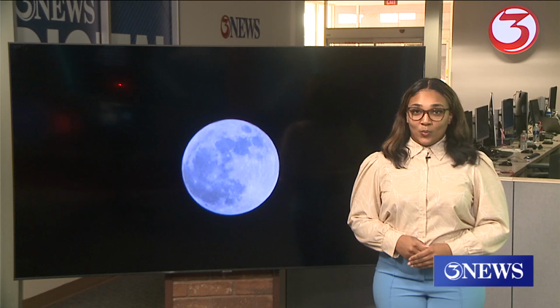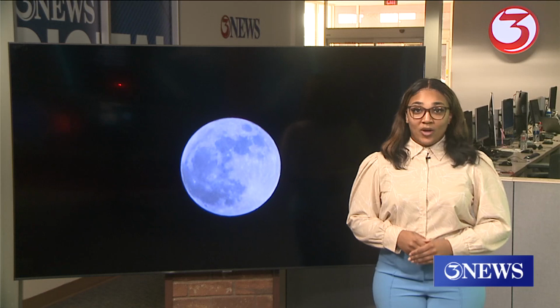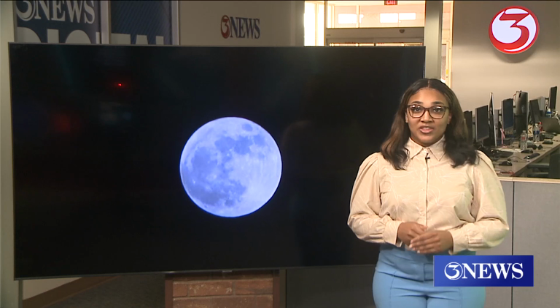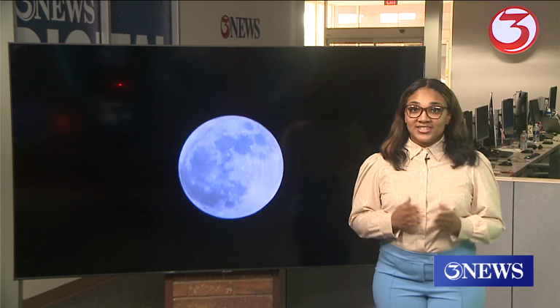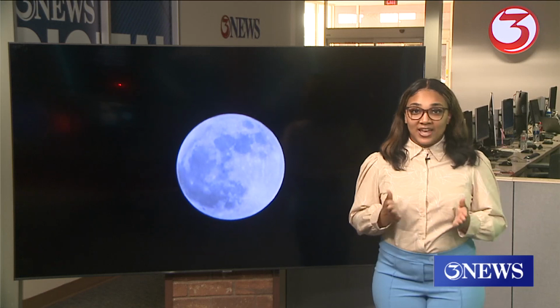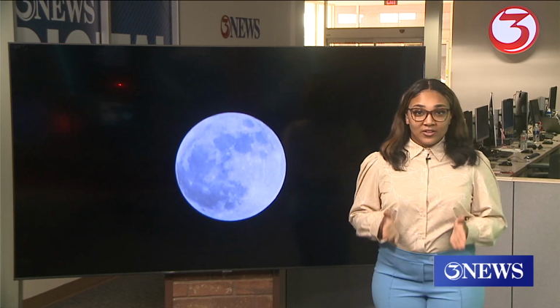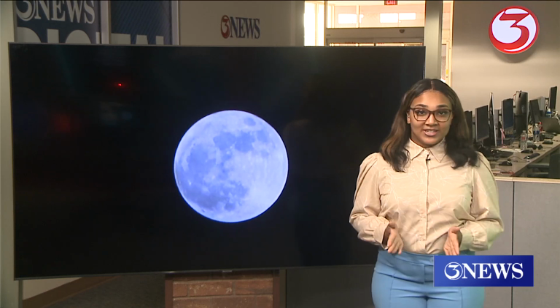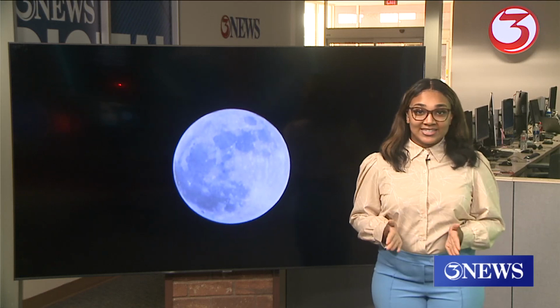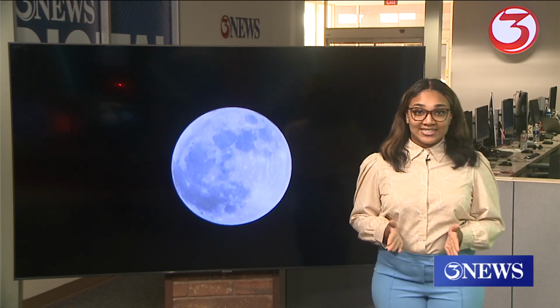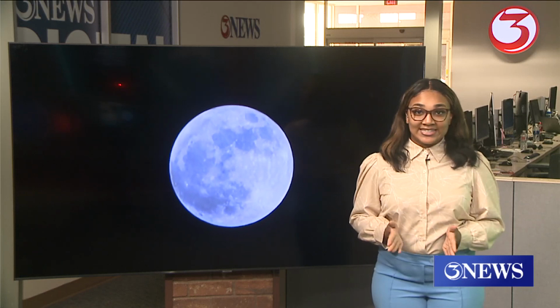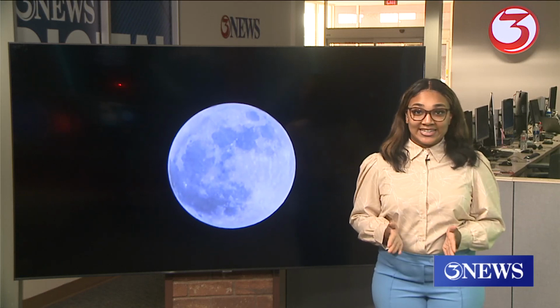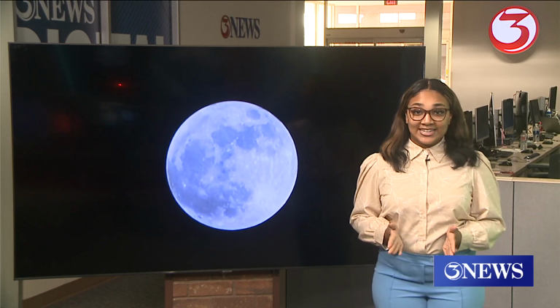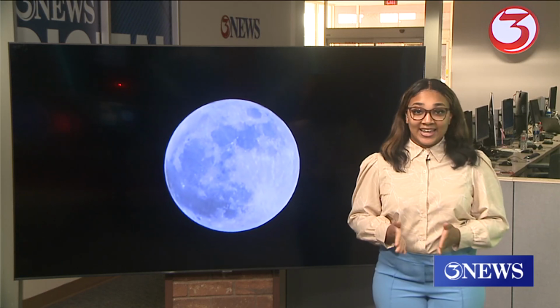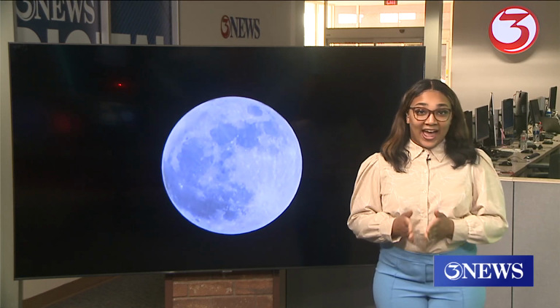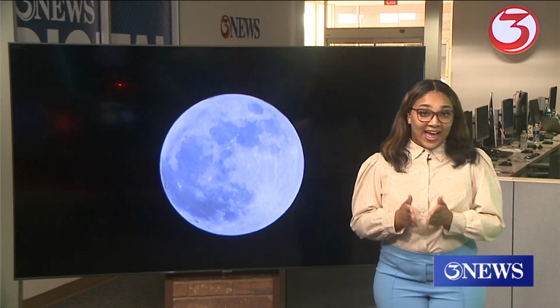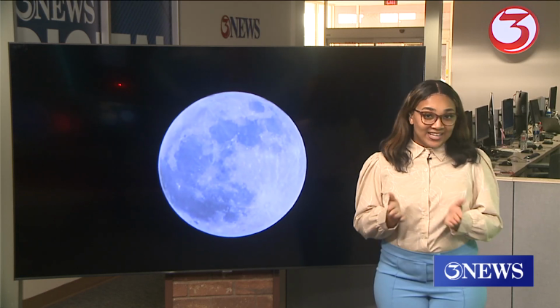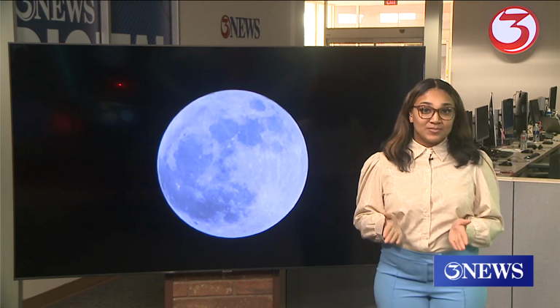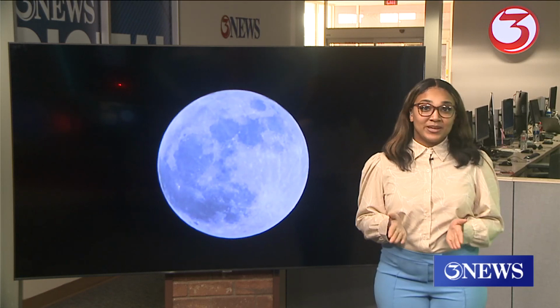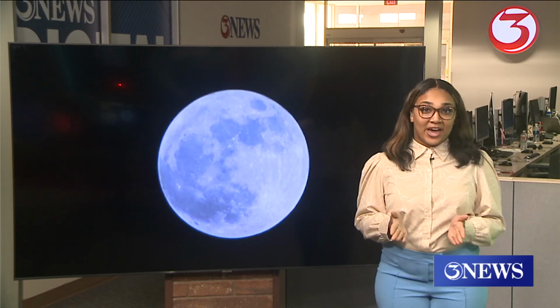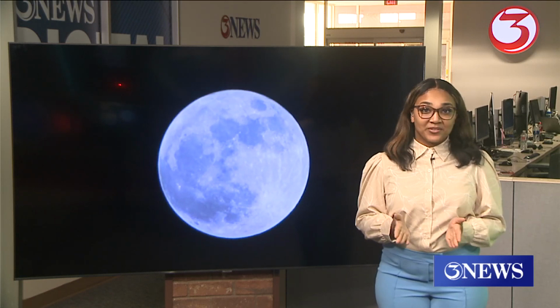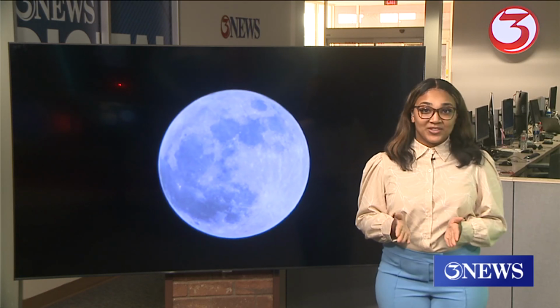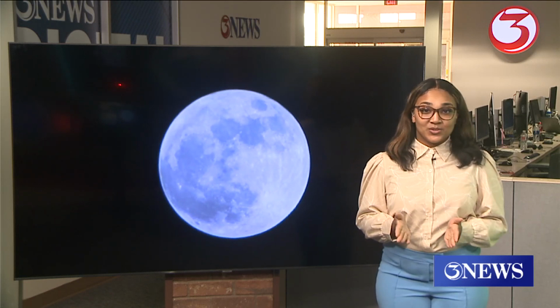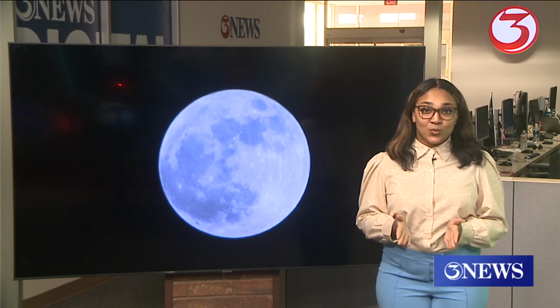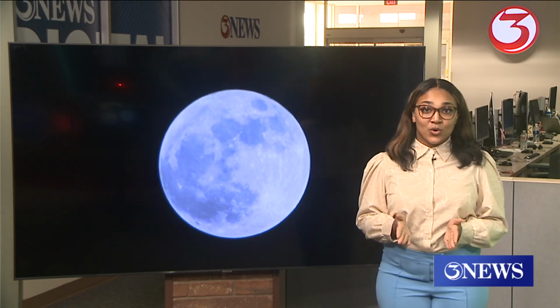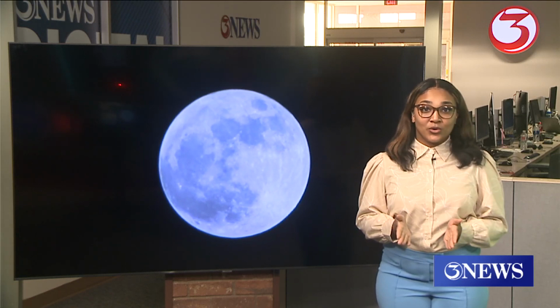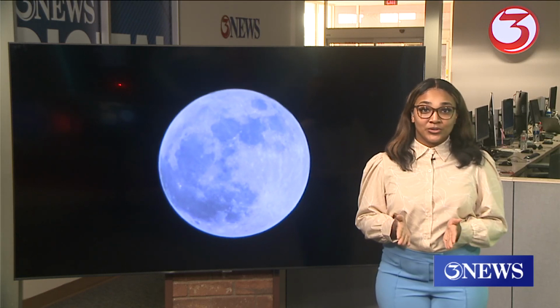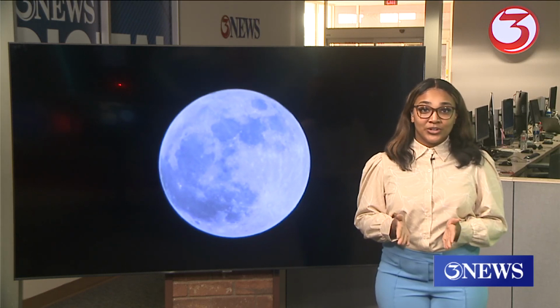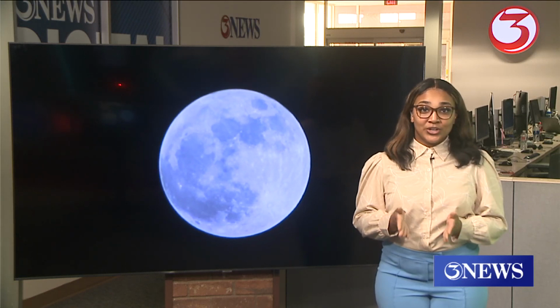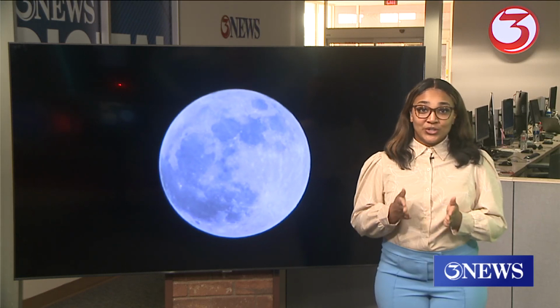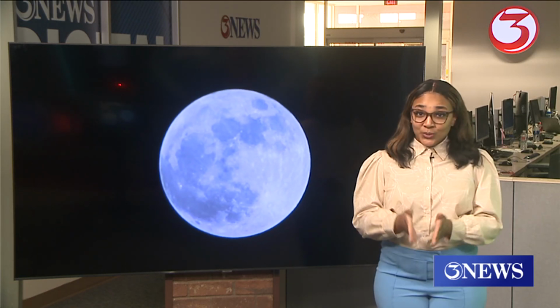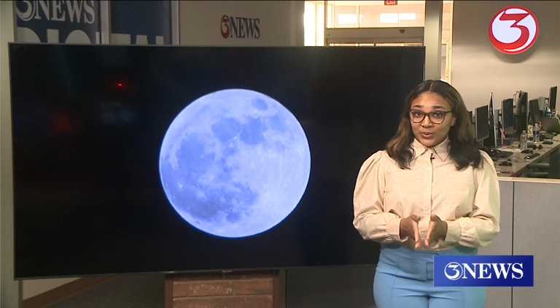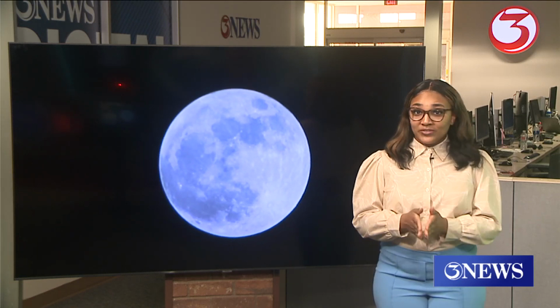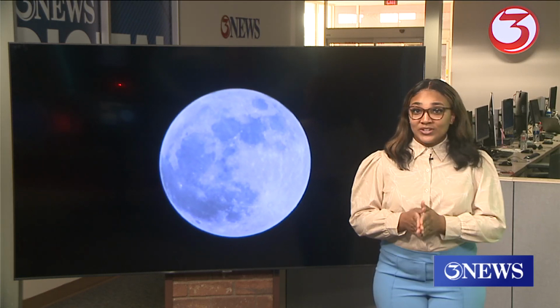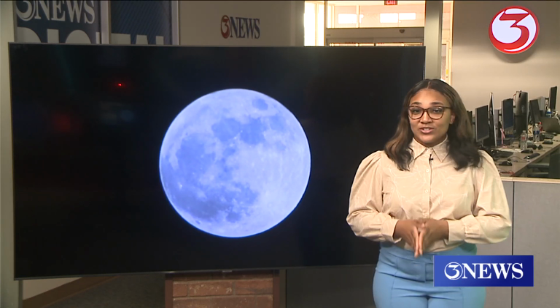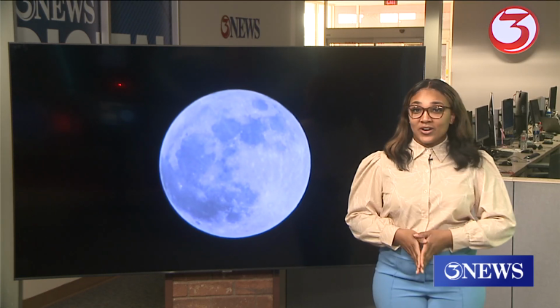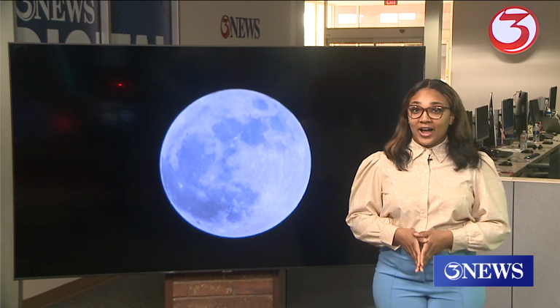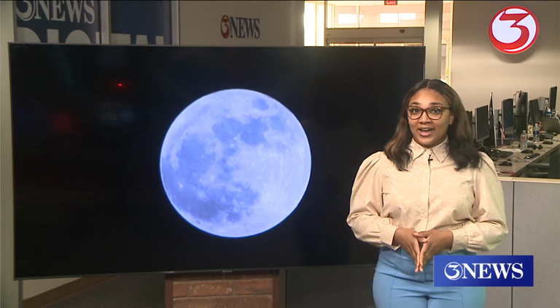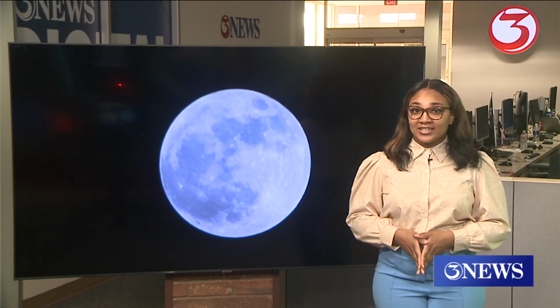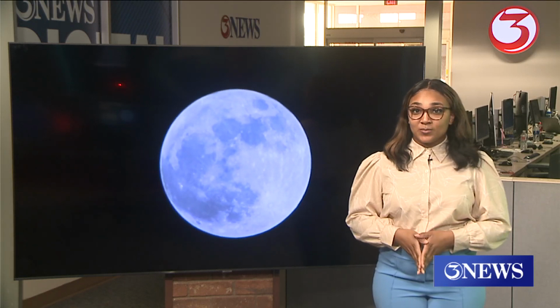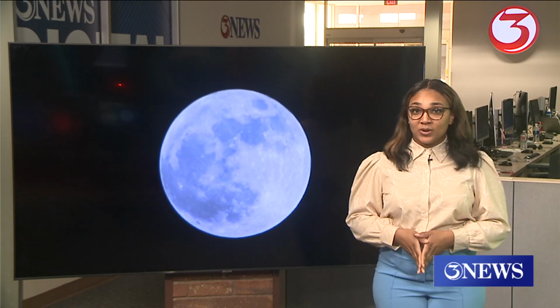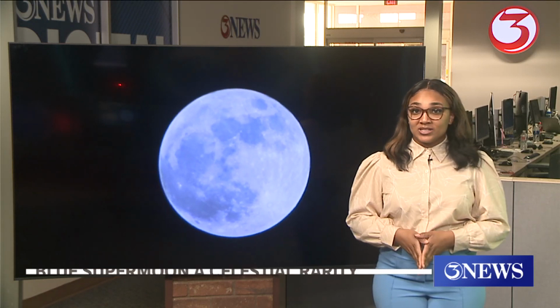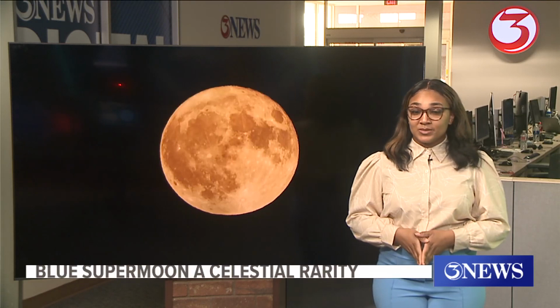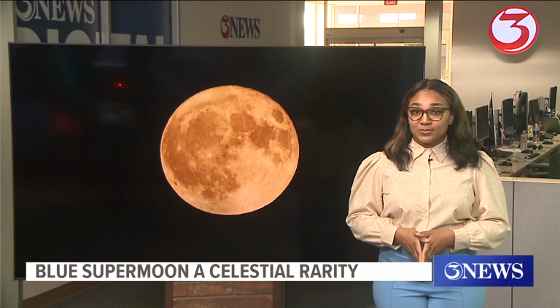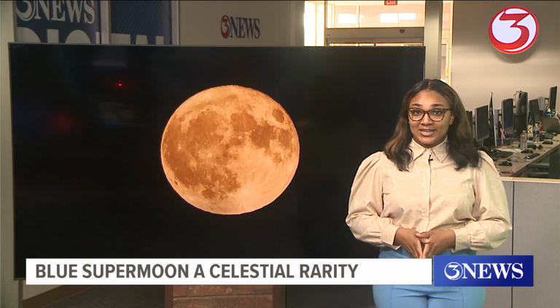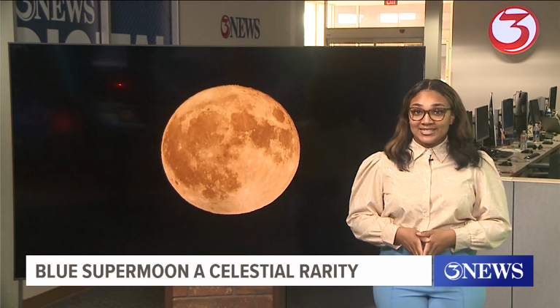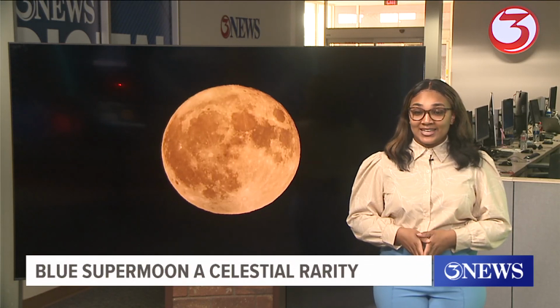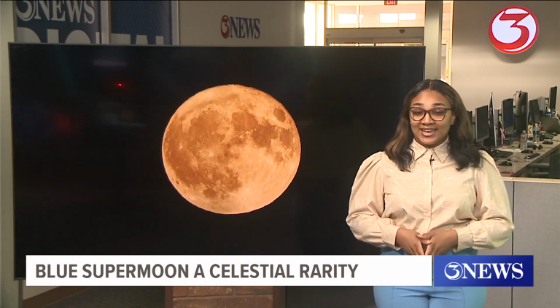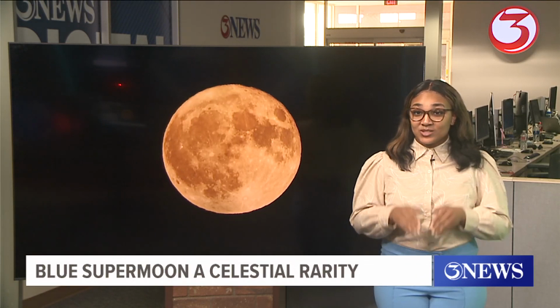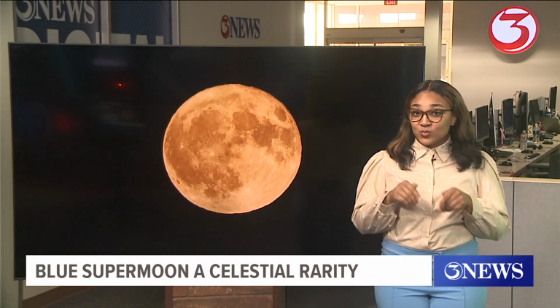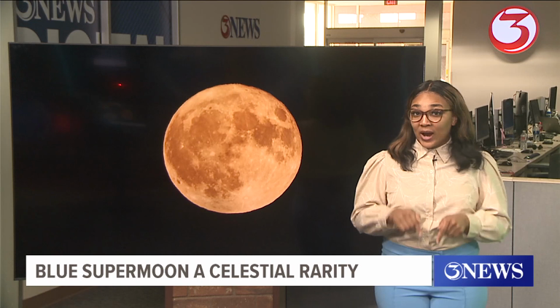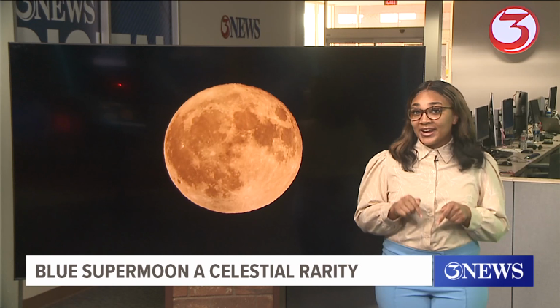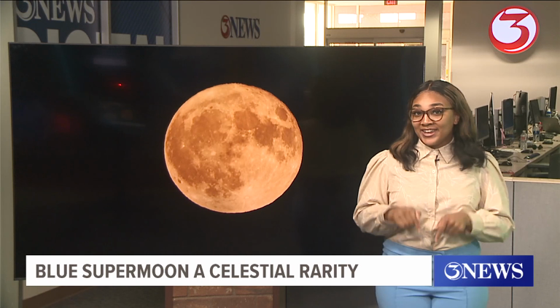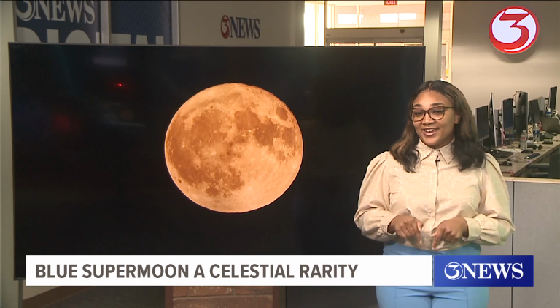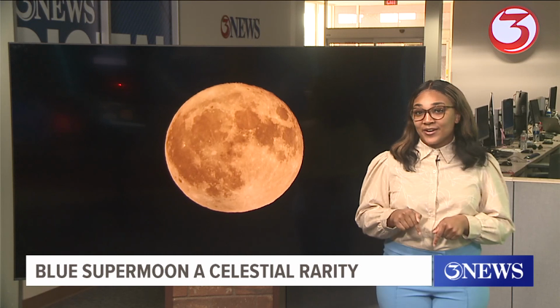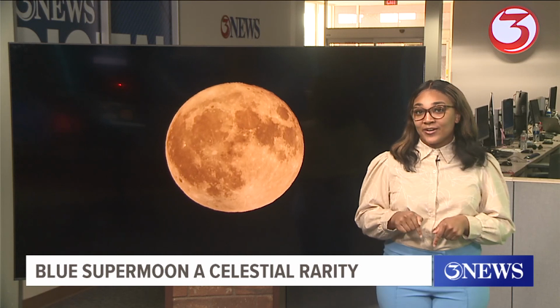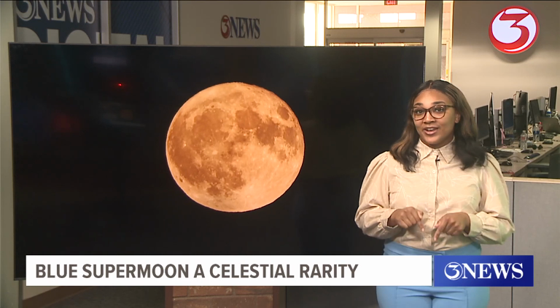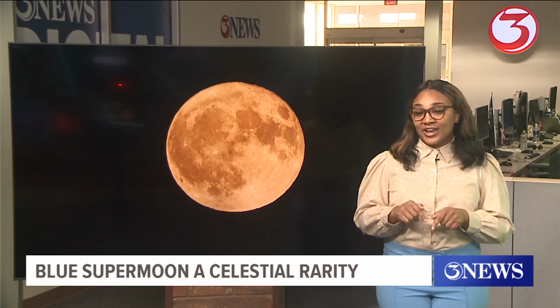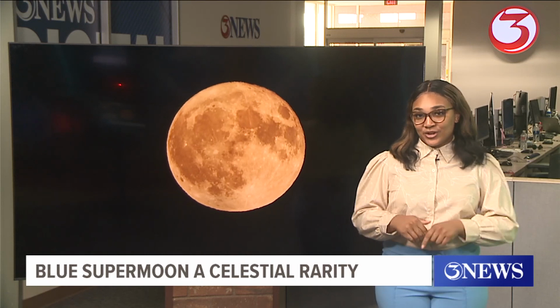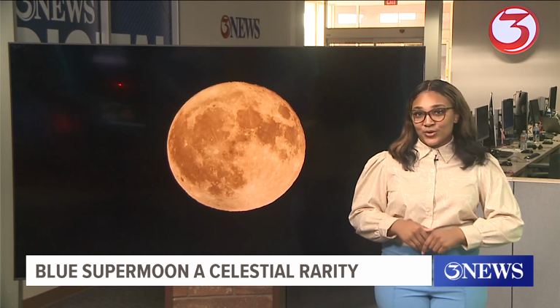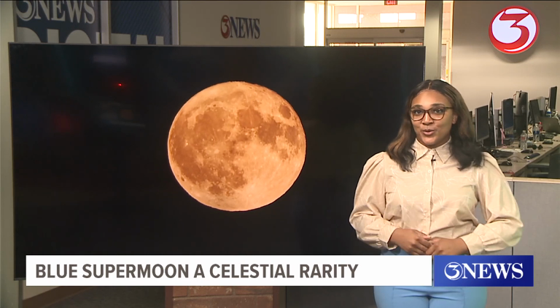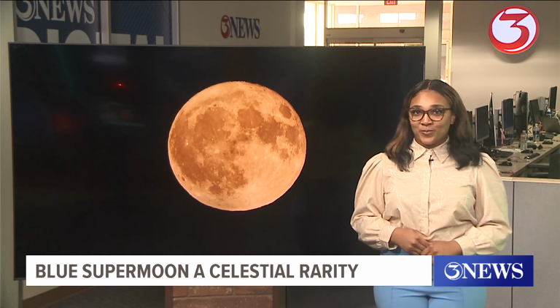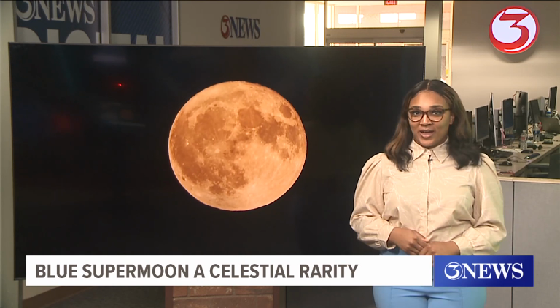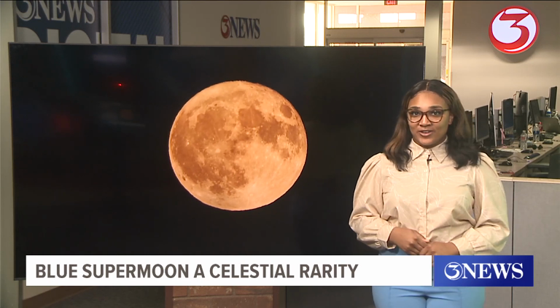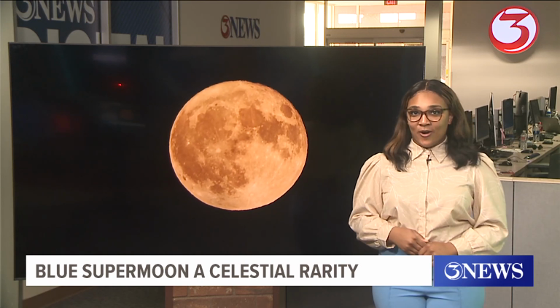While this South Texas heat has been out of this world, you can feast your eyes upon some space science right here in your own backyard.